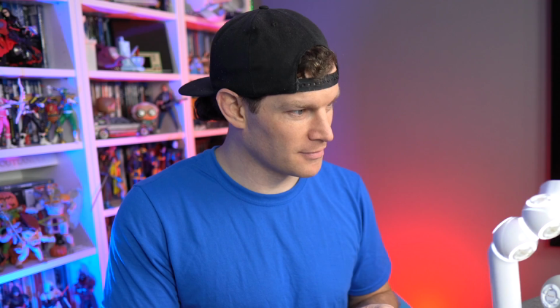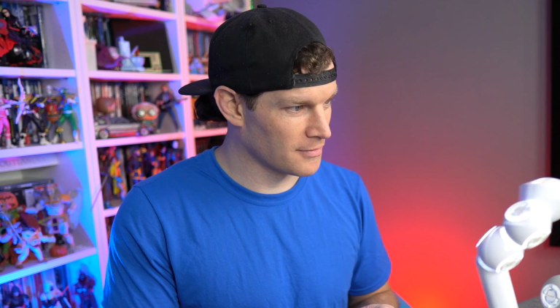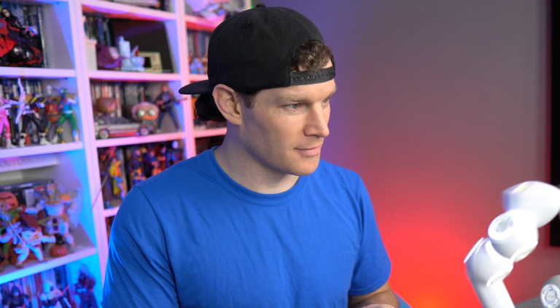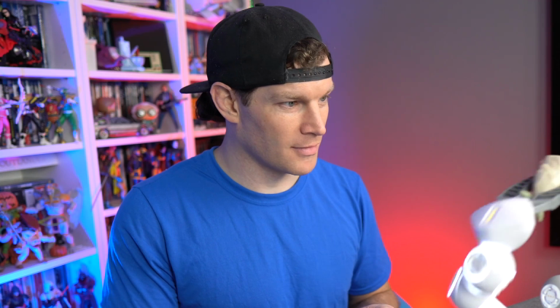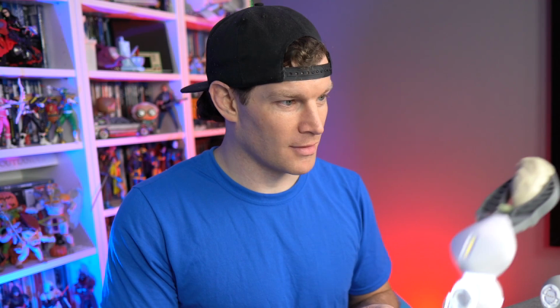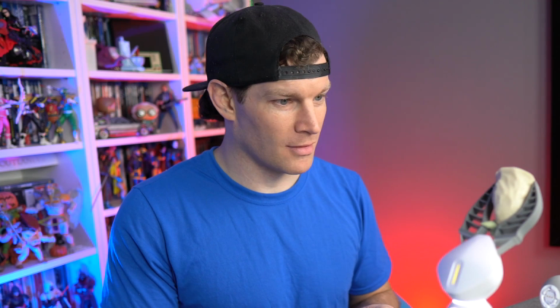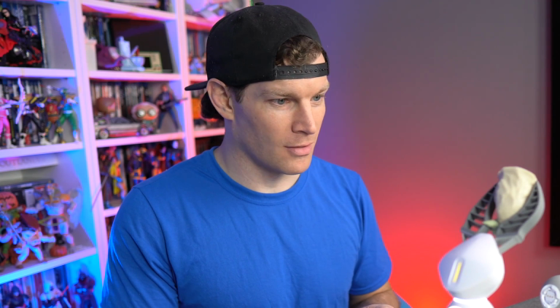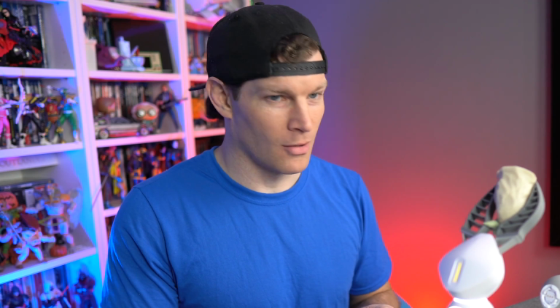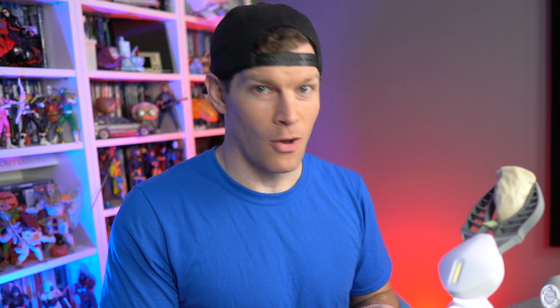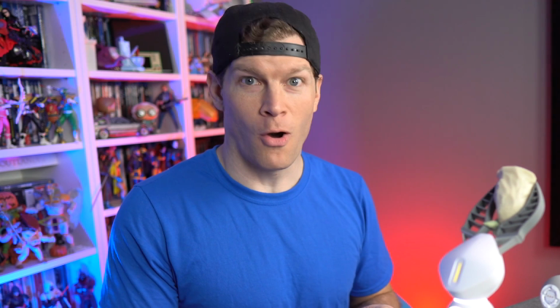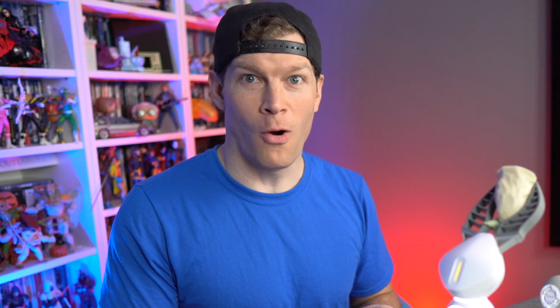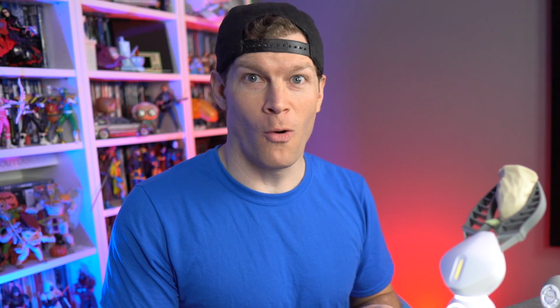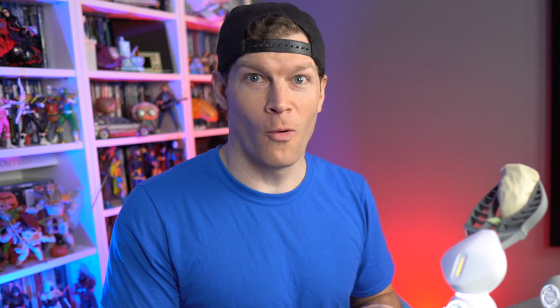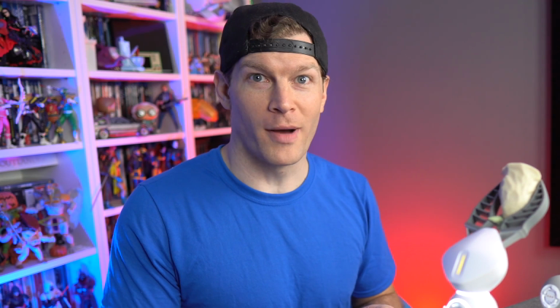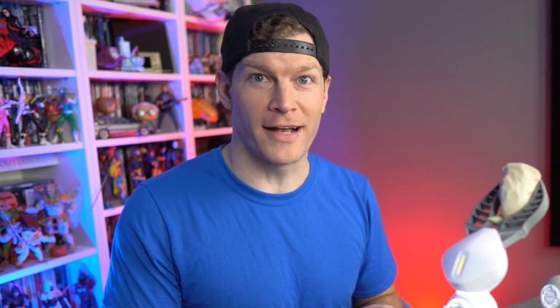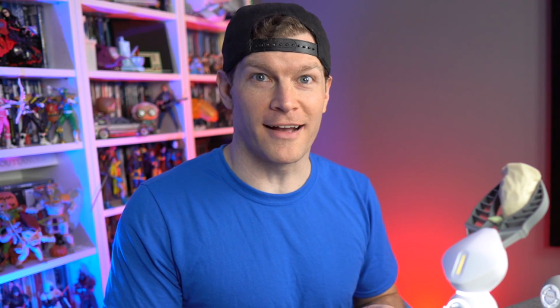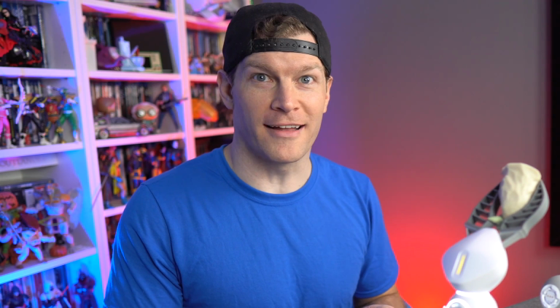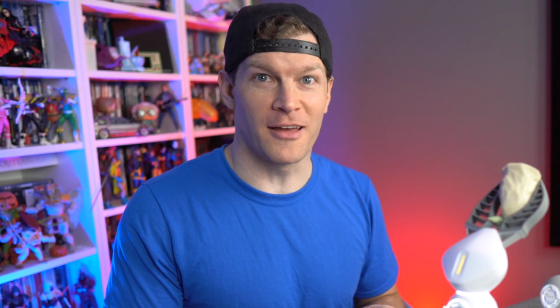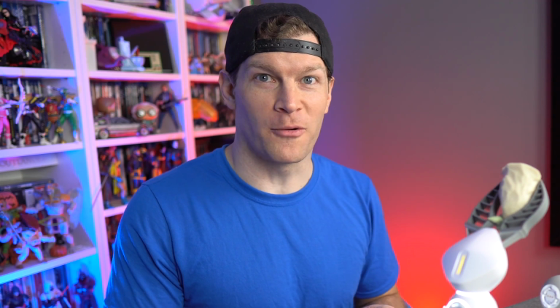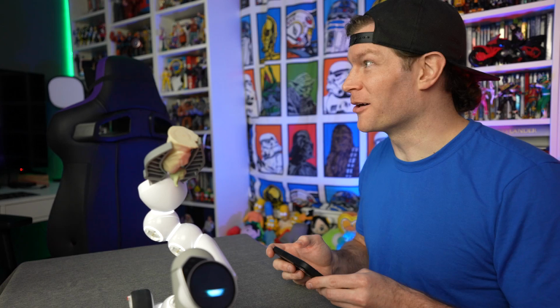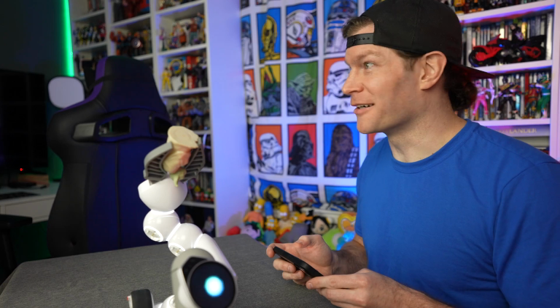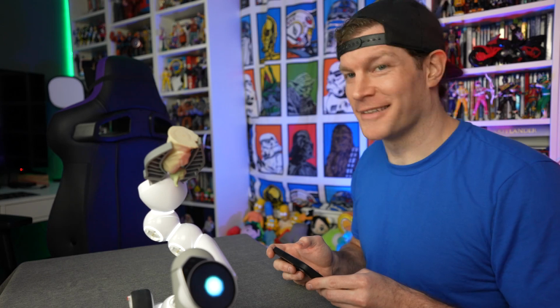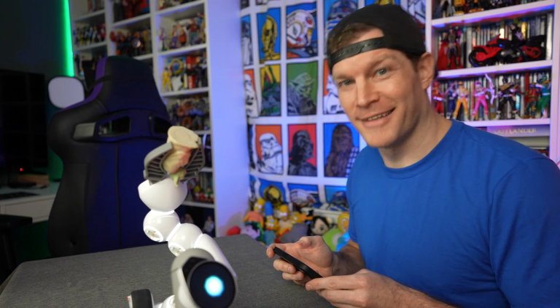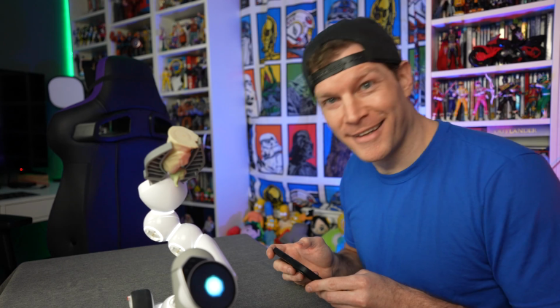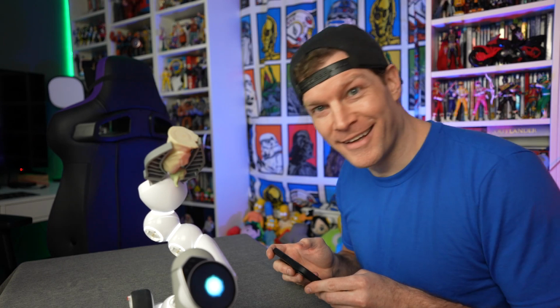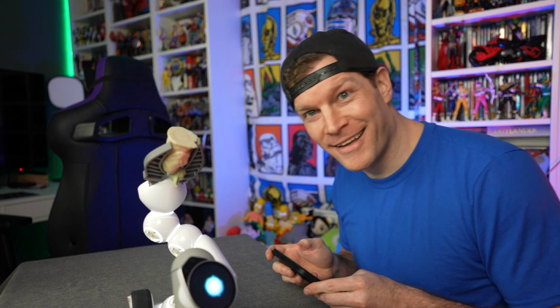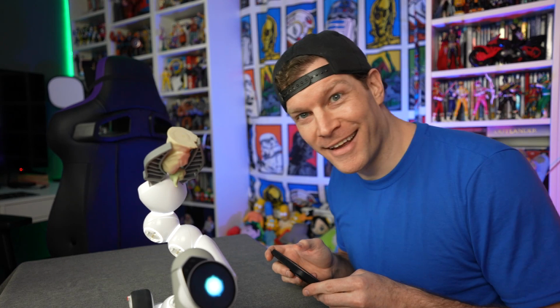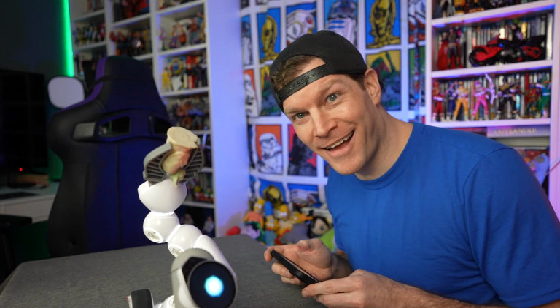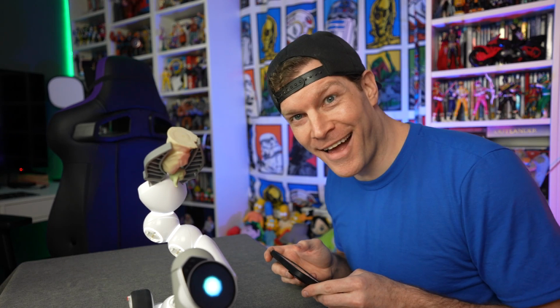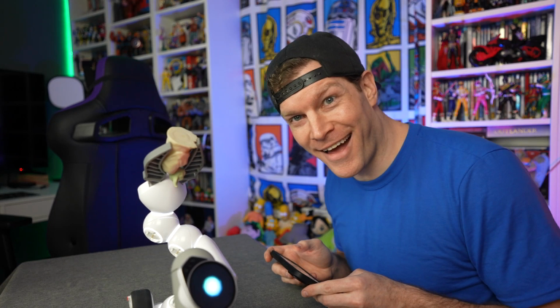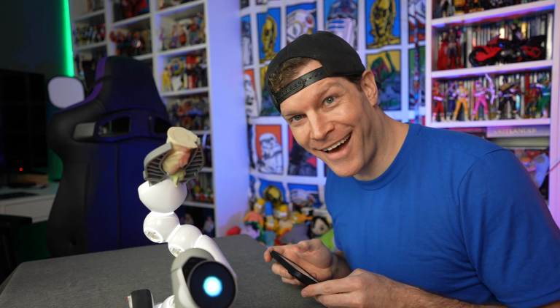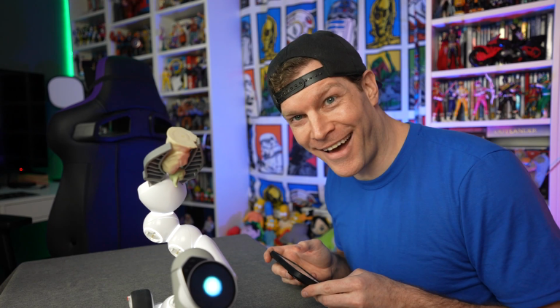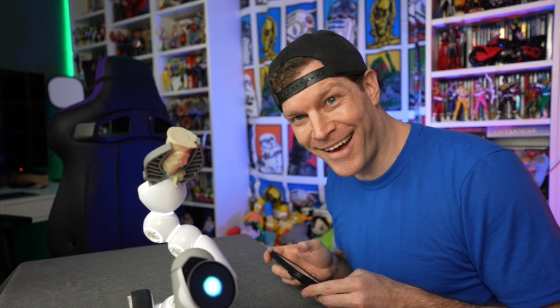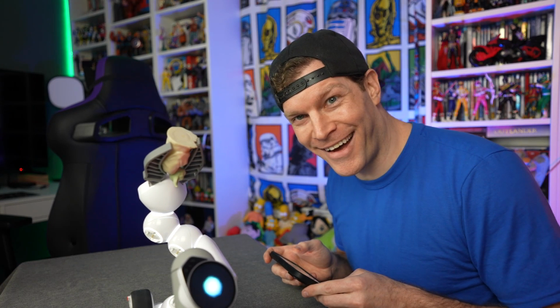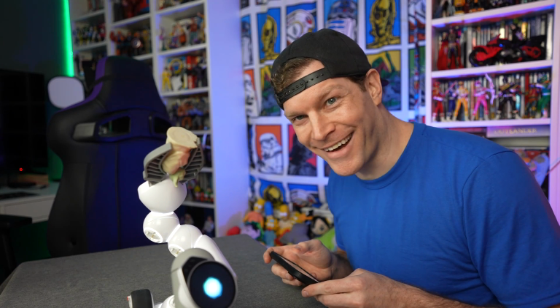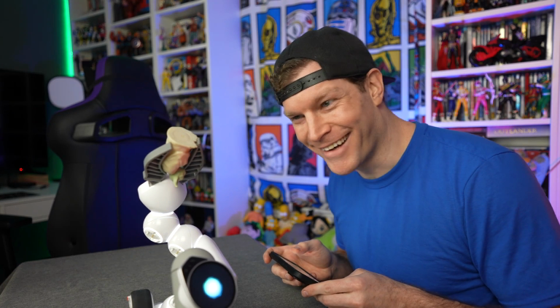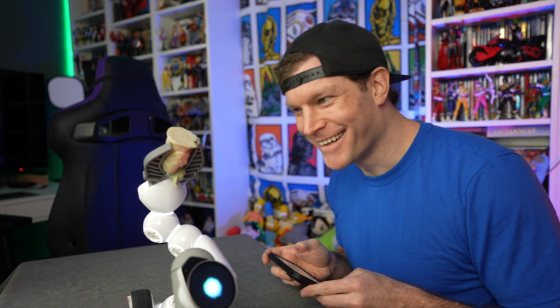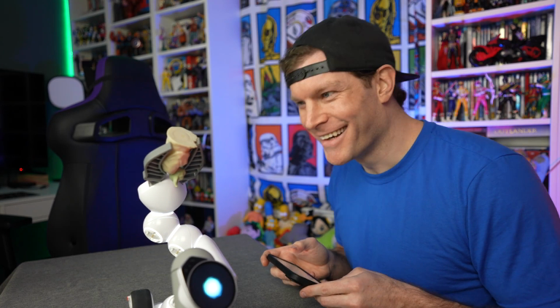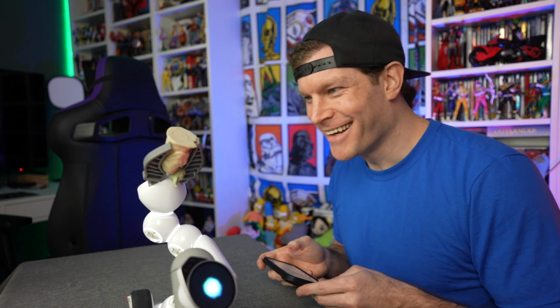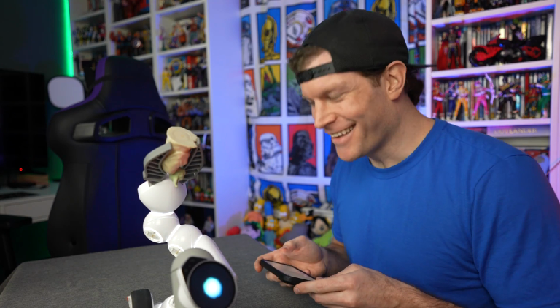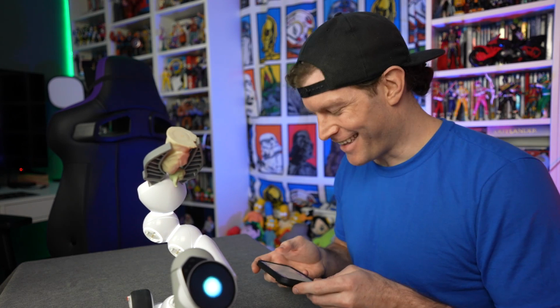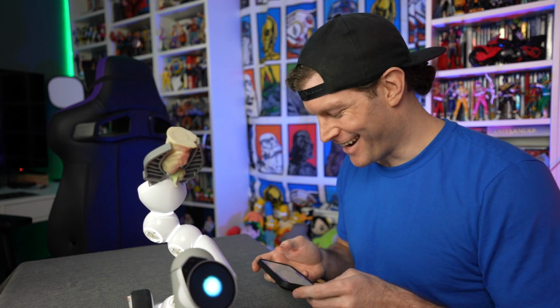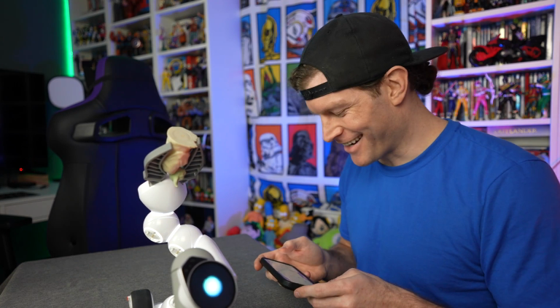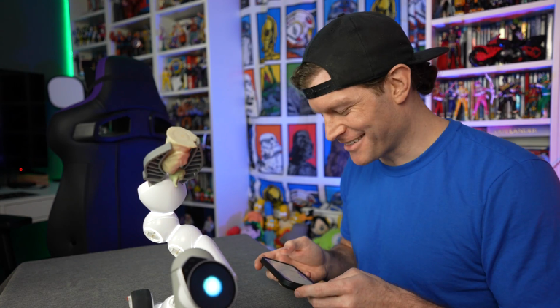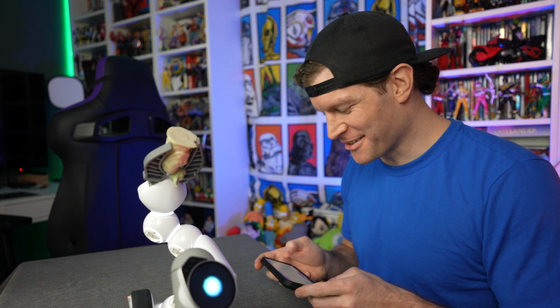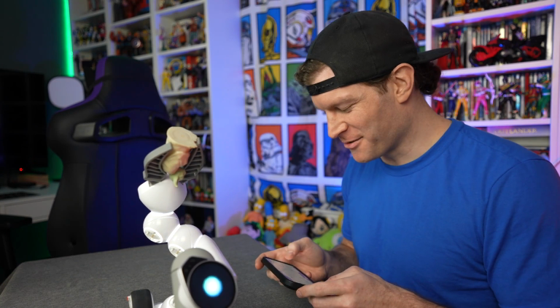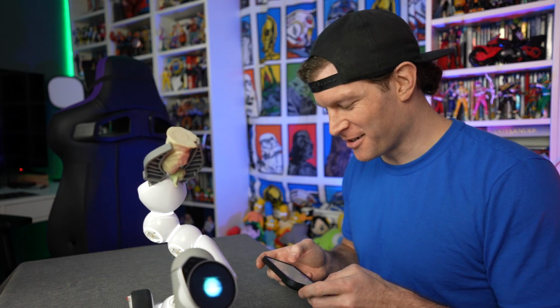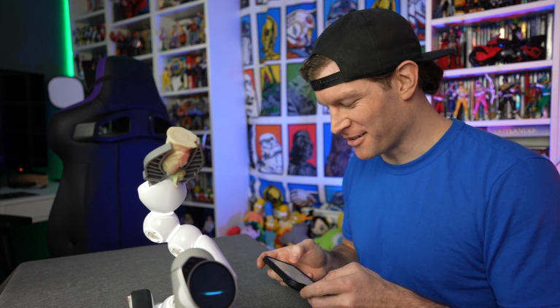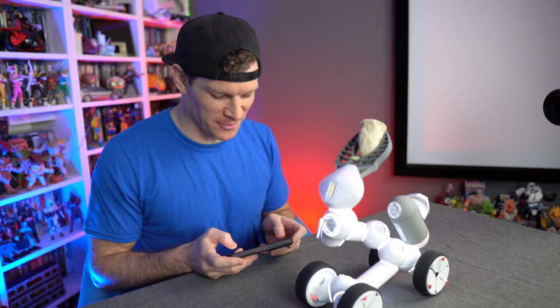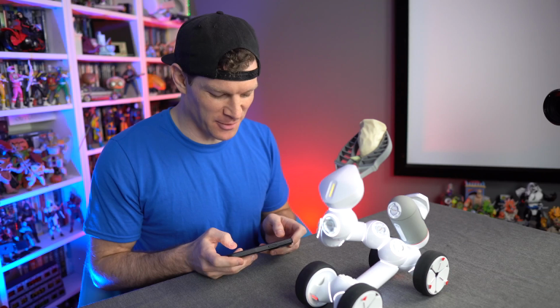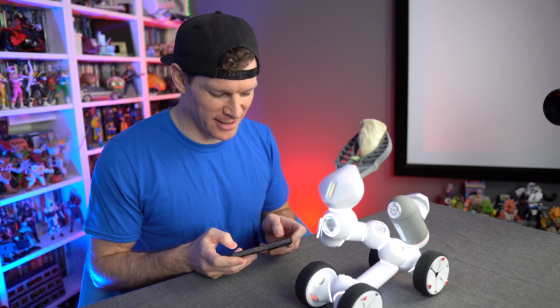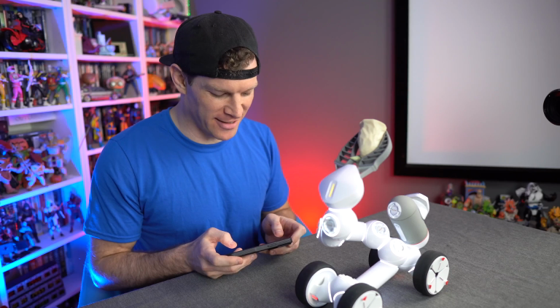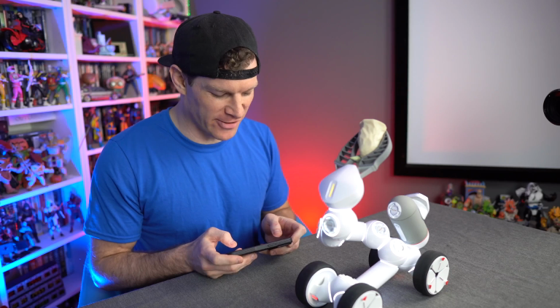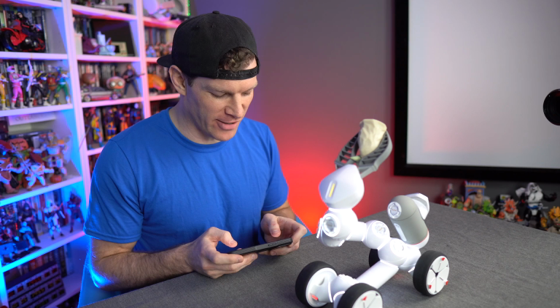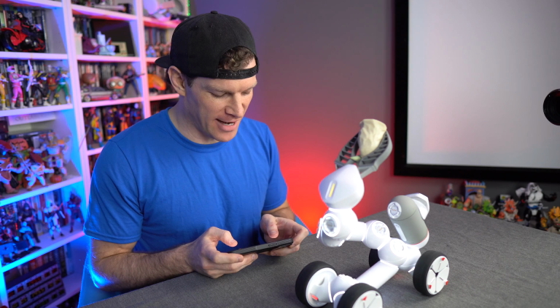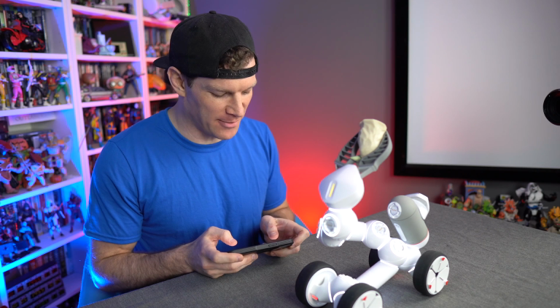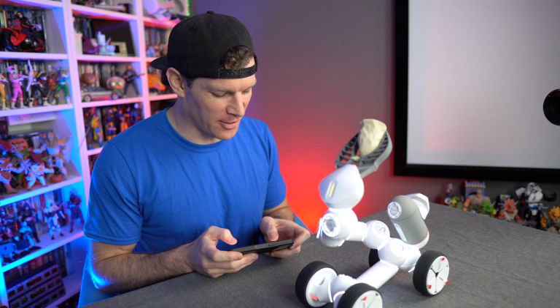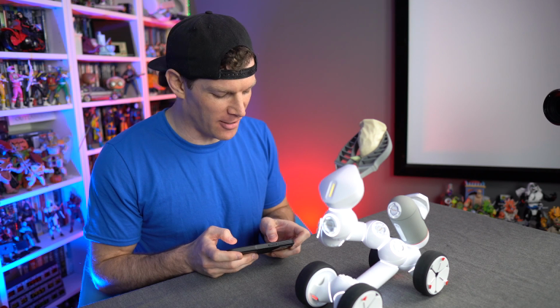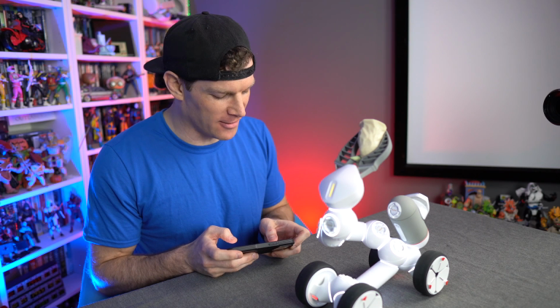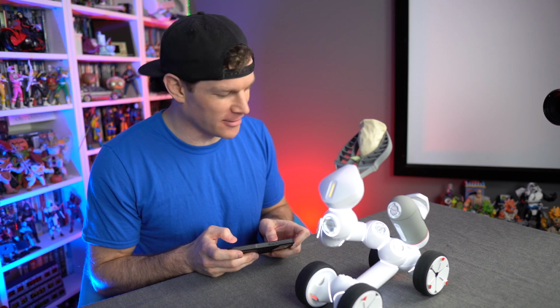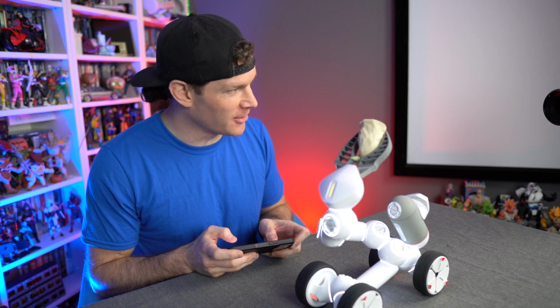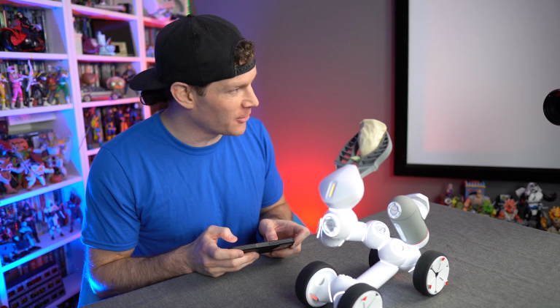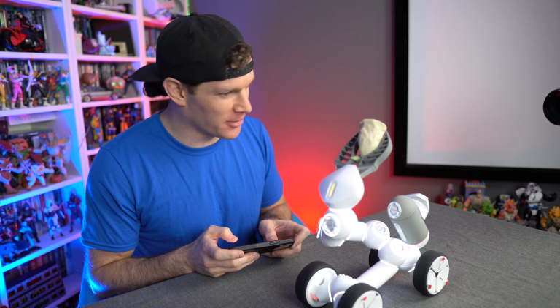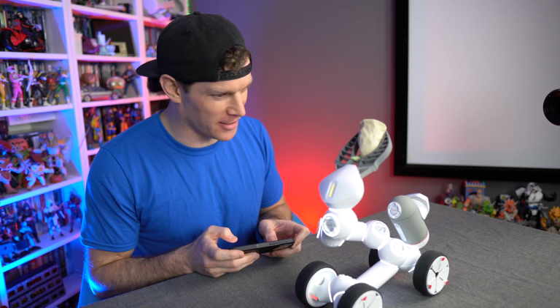Oh my god, that worked! That actually worked — we grabbed our Yoda!